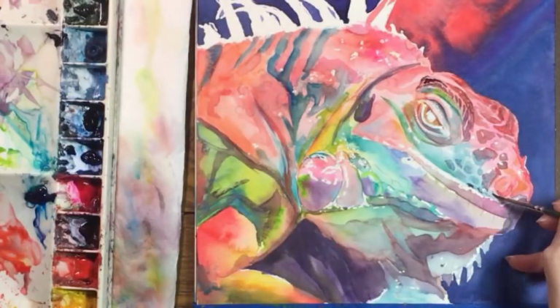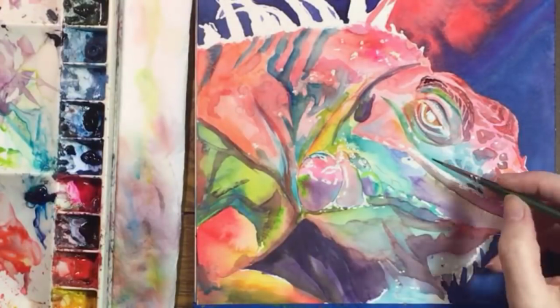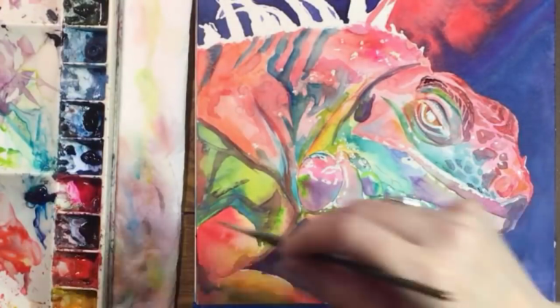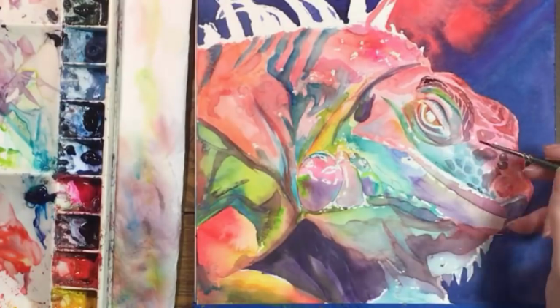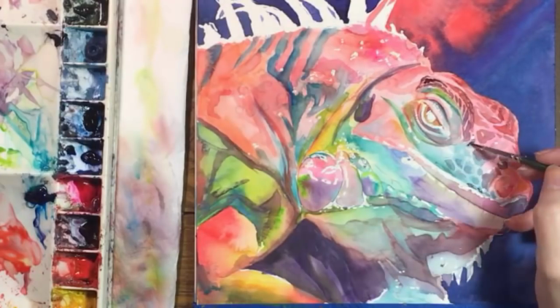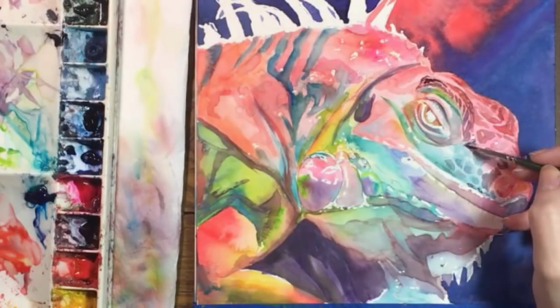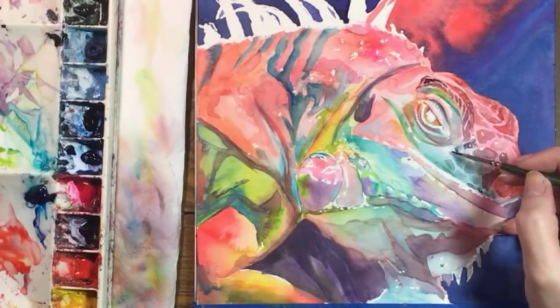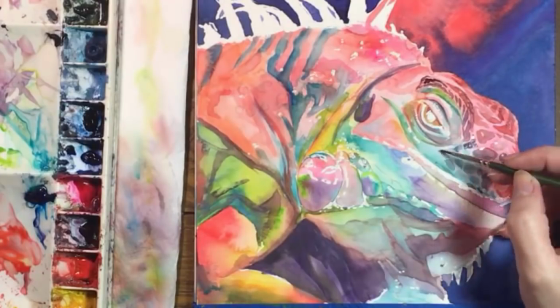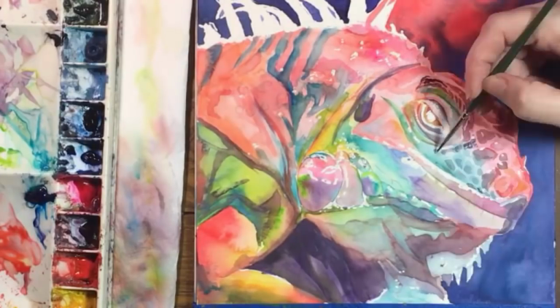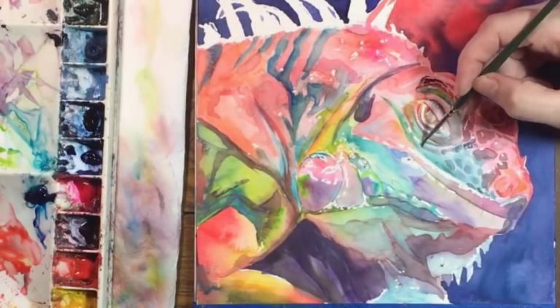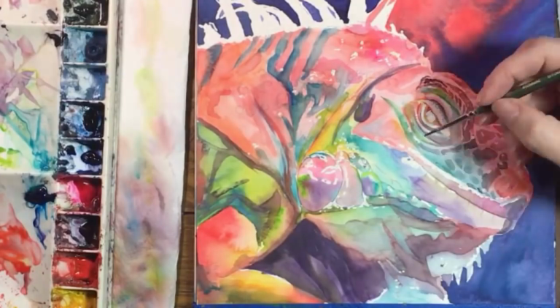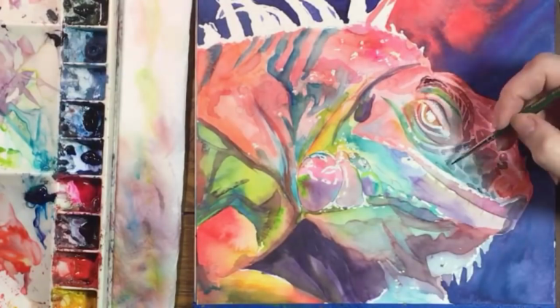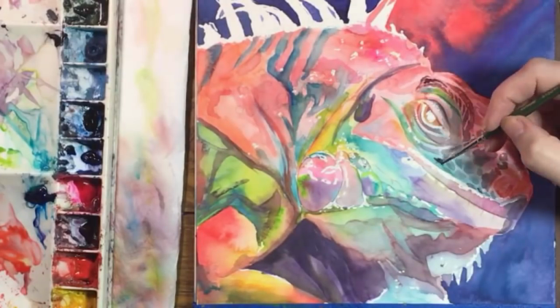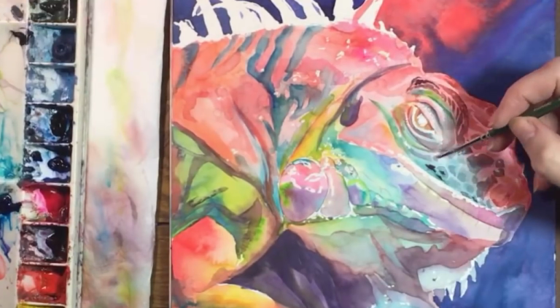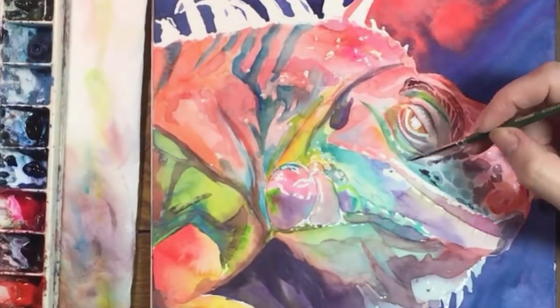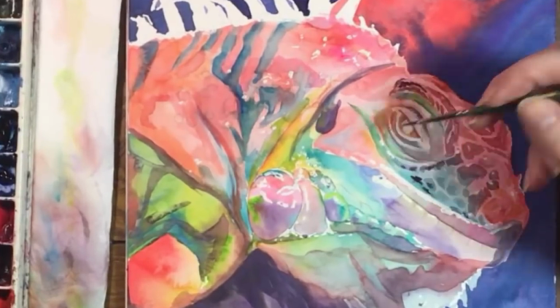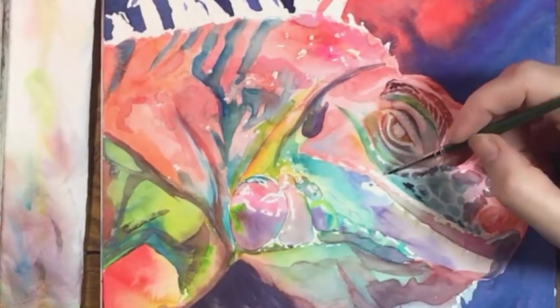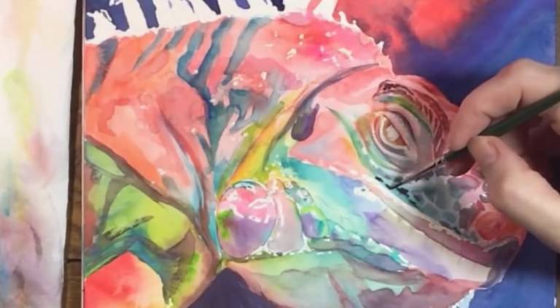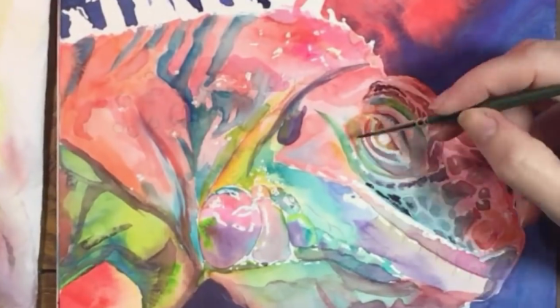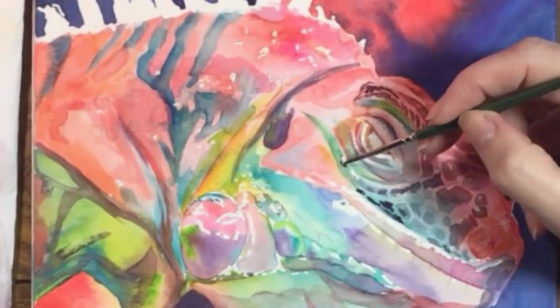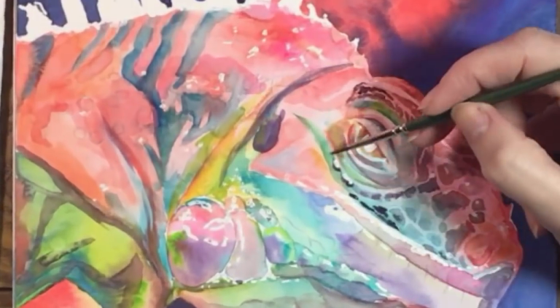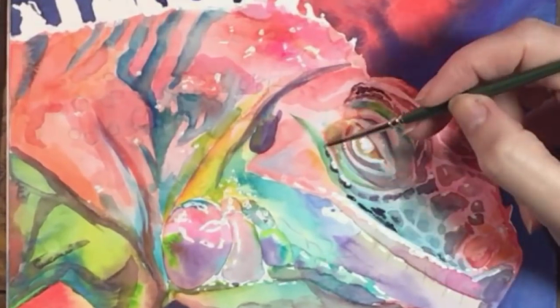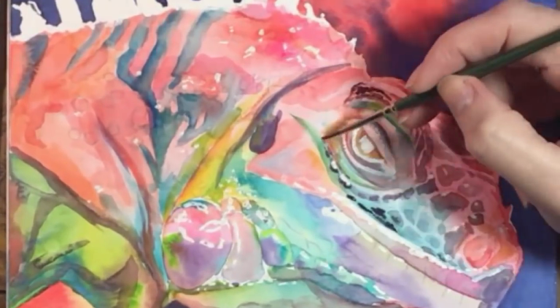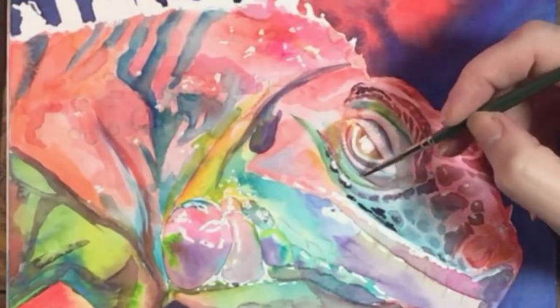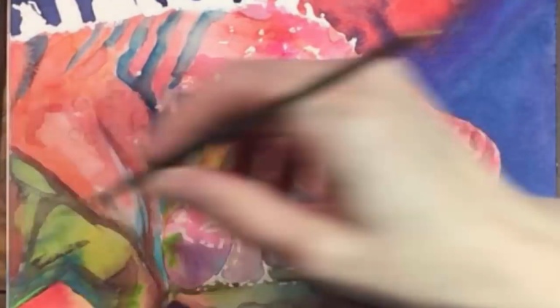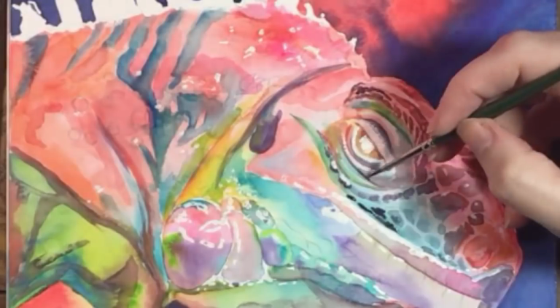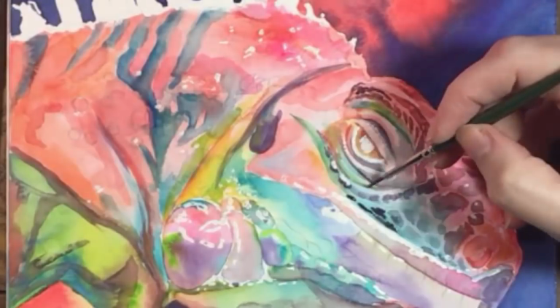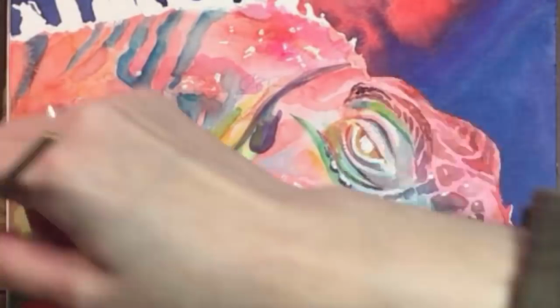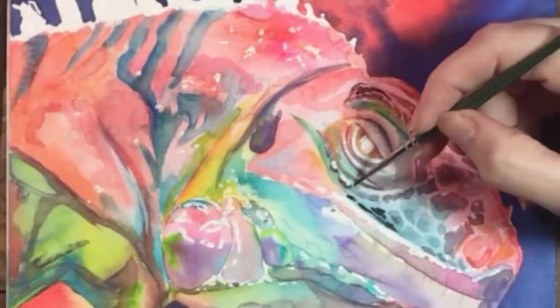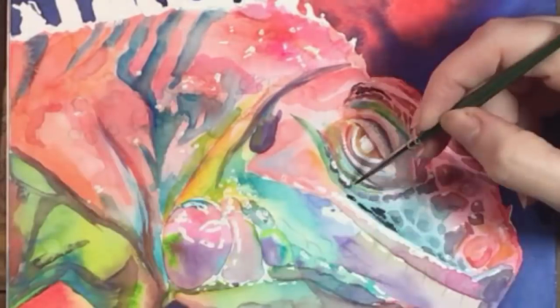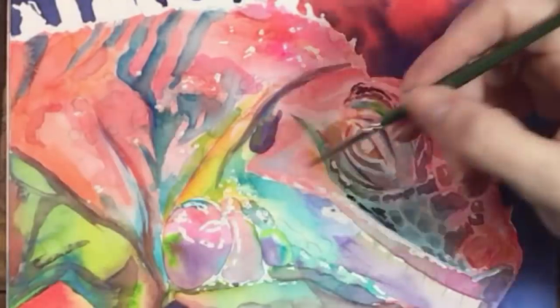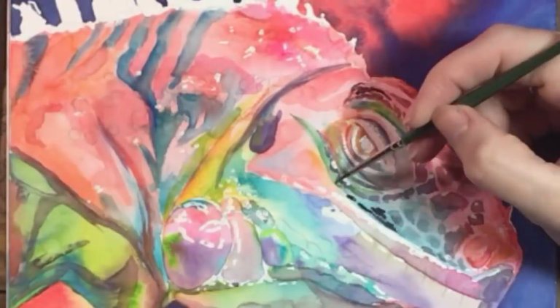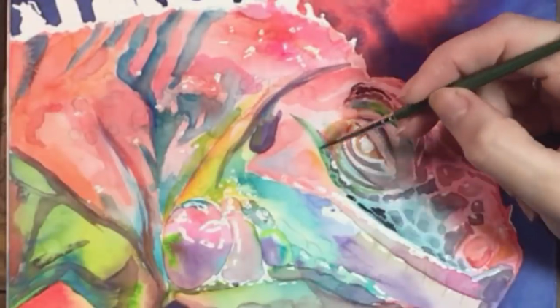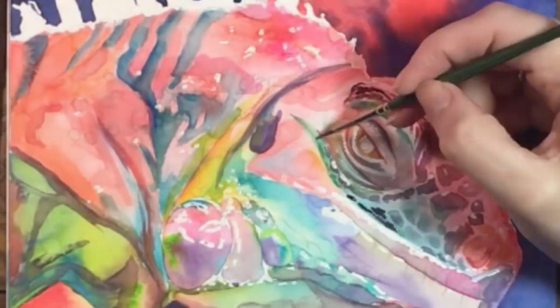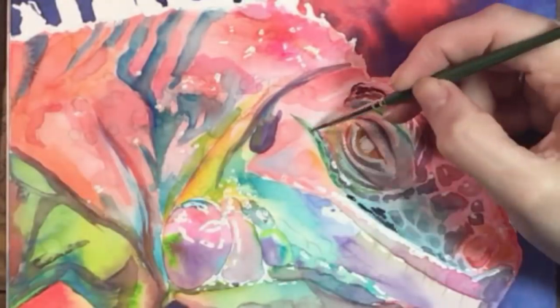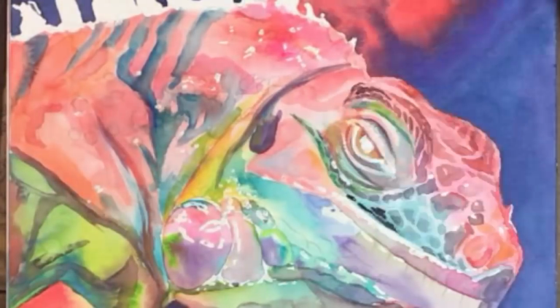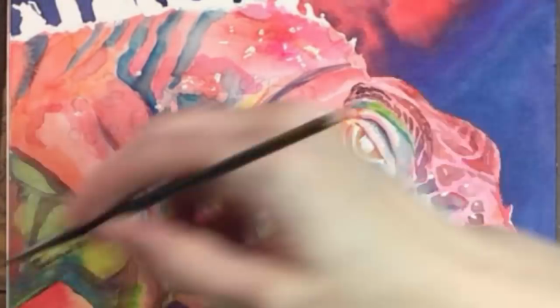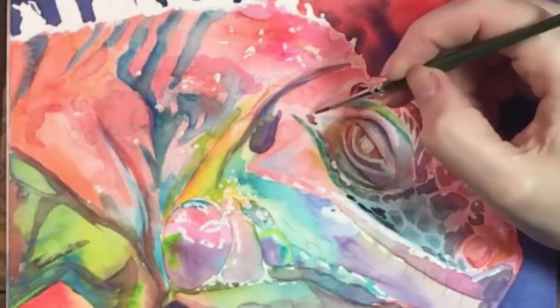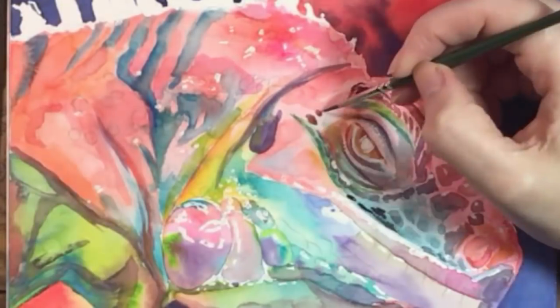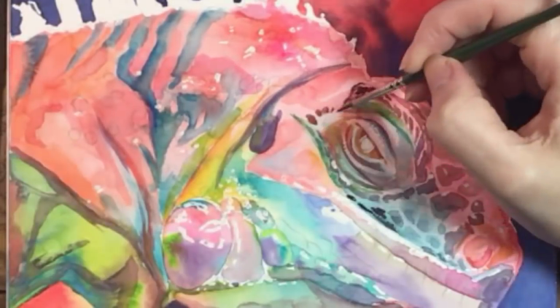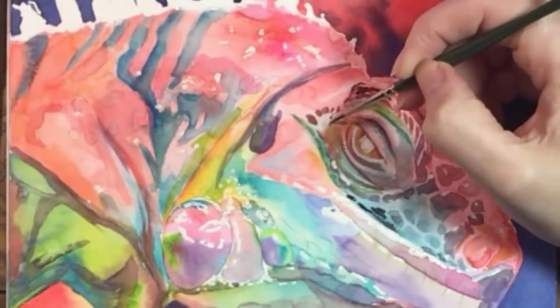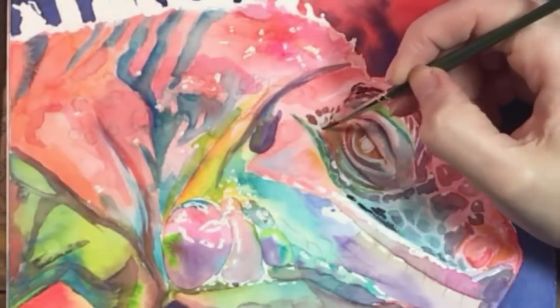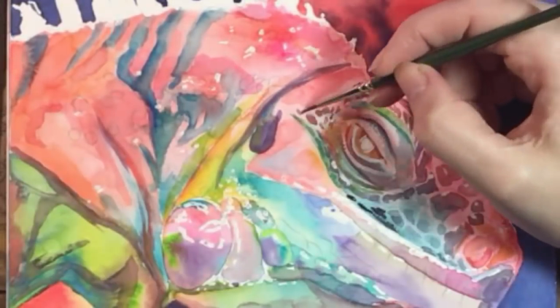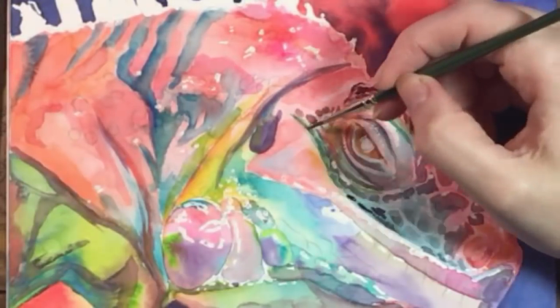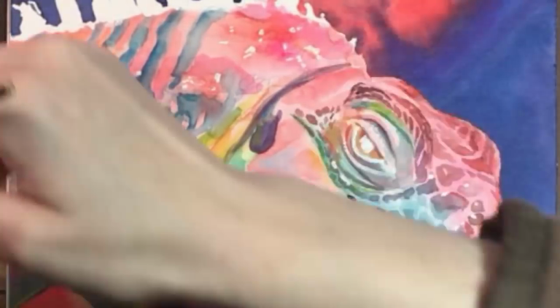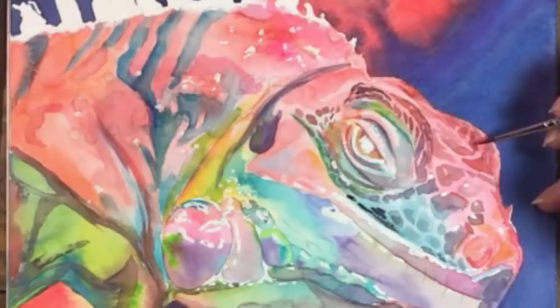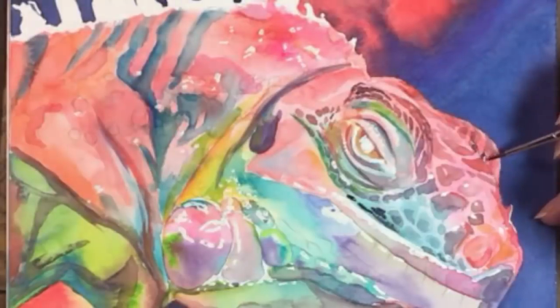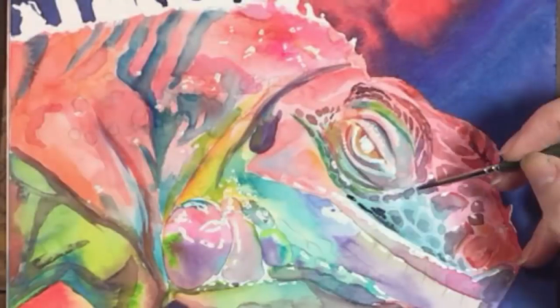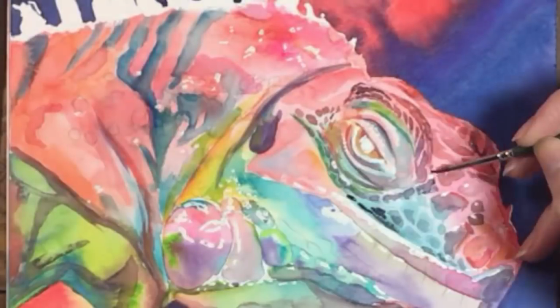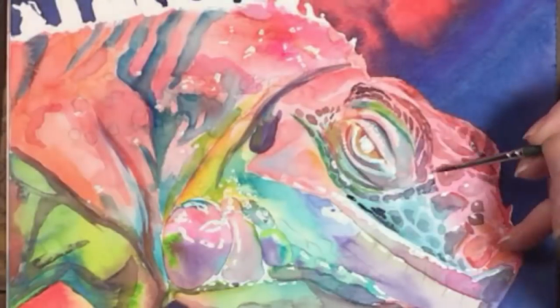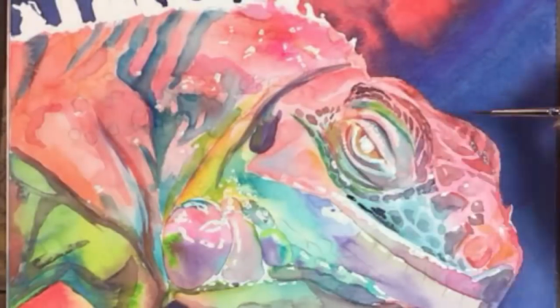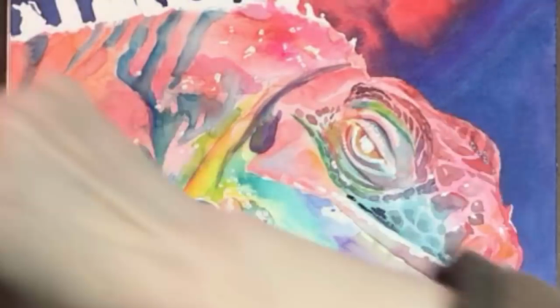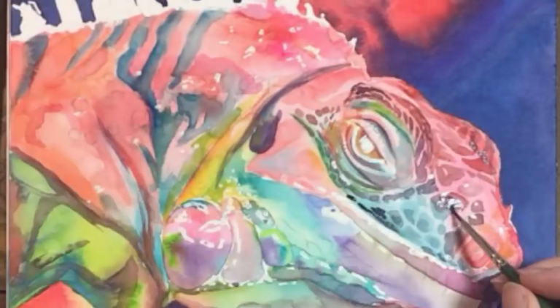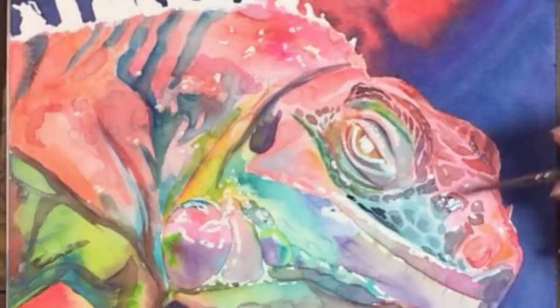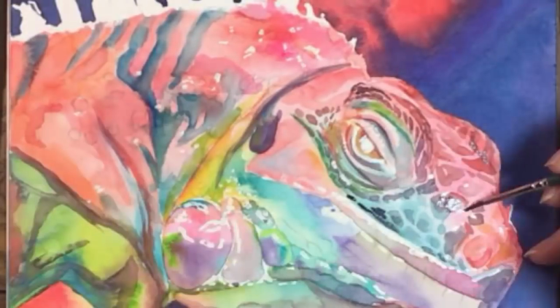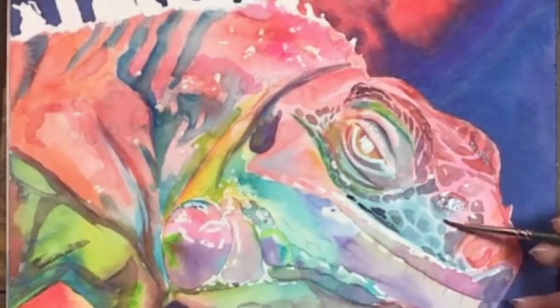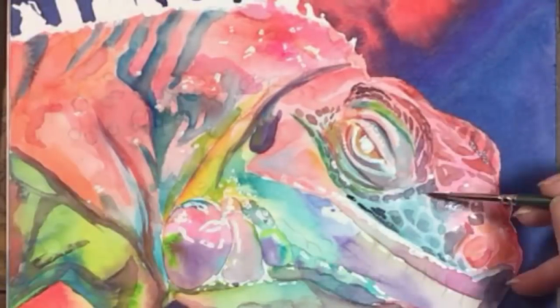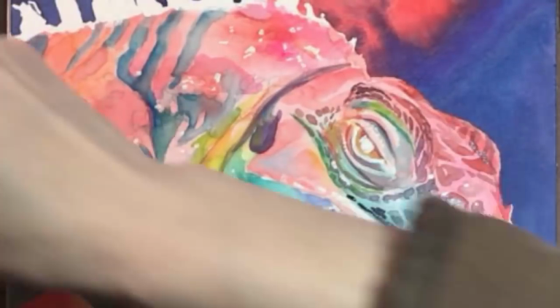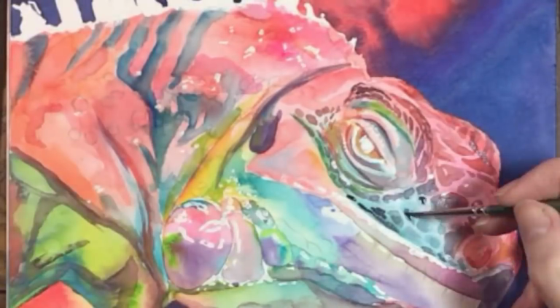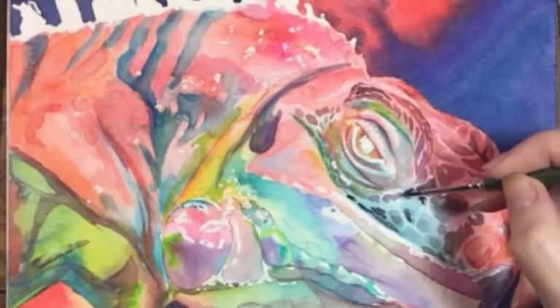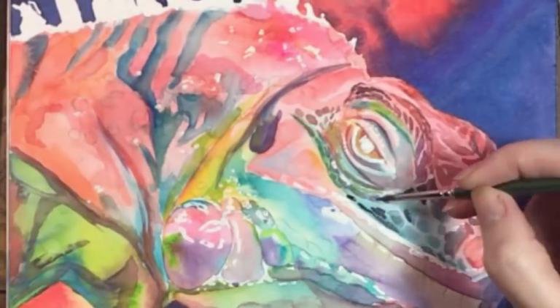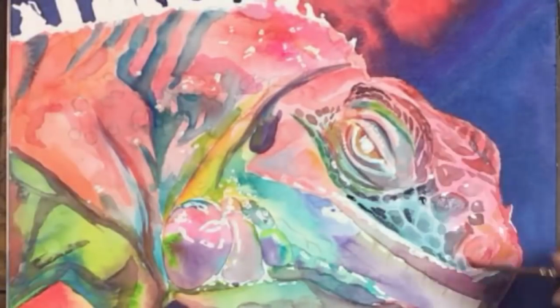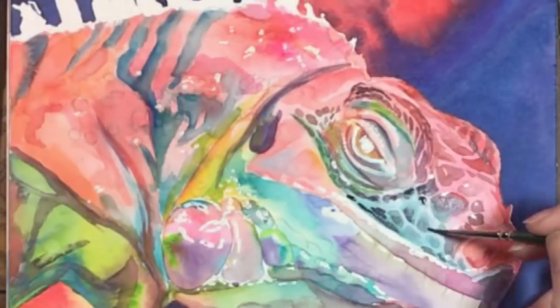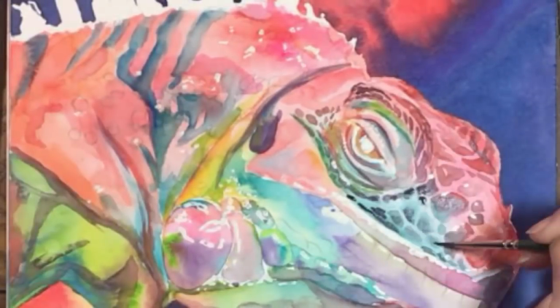Similar shapes are happening in this blue area. I'll paint them and go over some of the other scales a second time to make them look more three-dimensional.